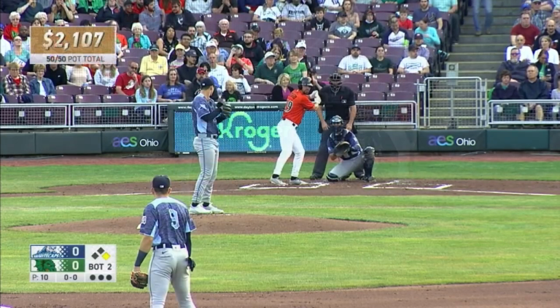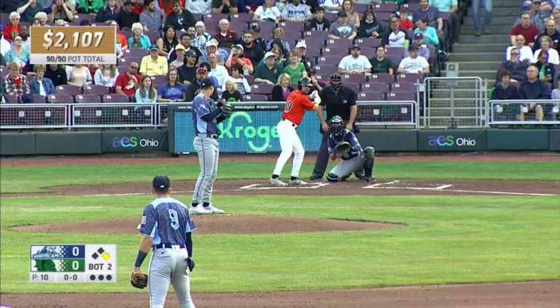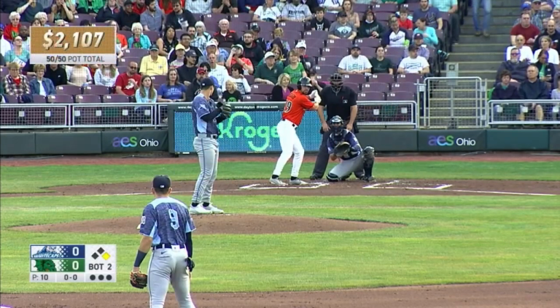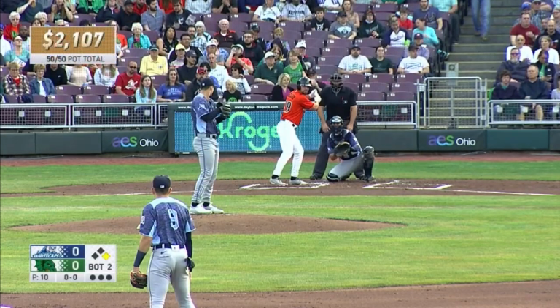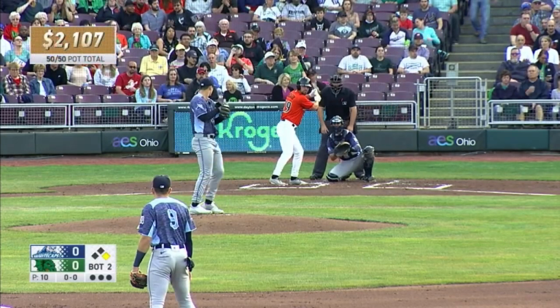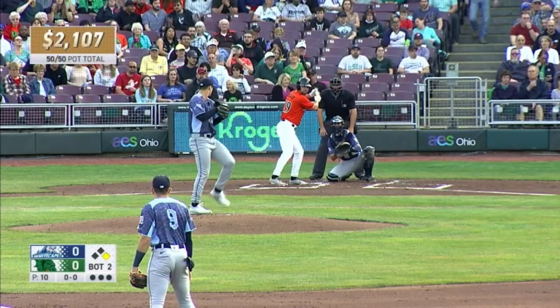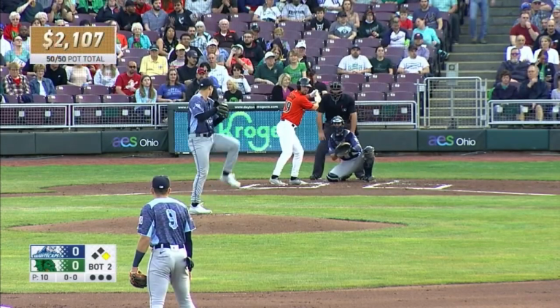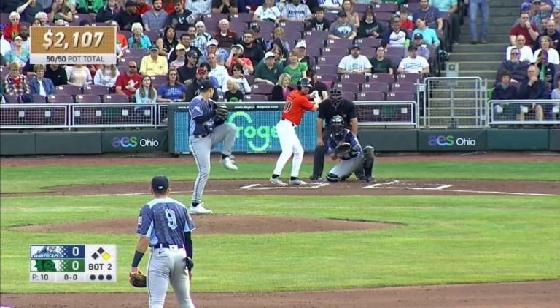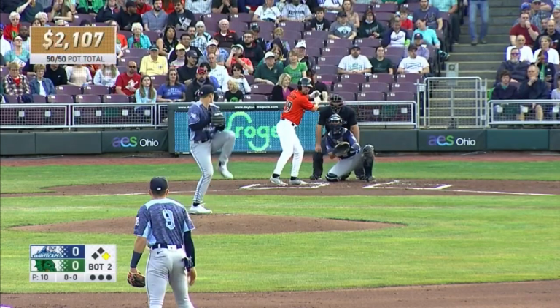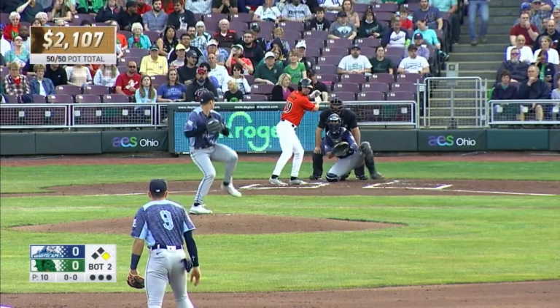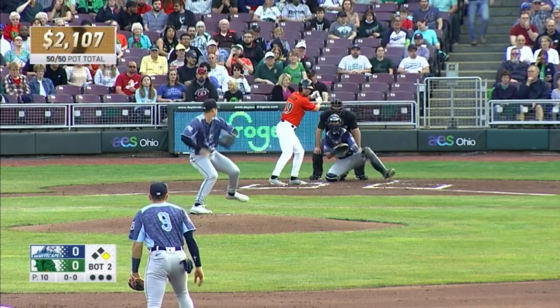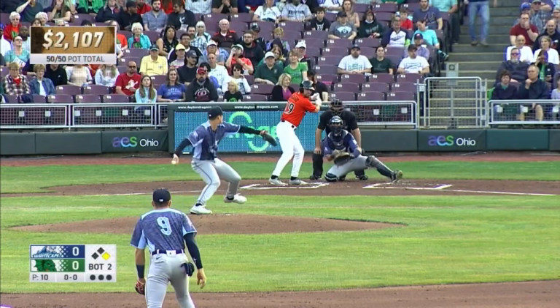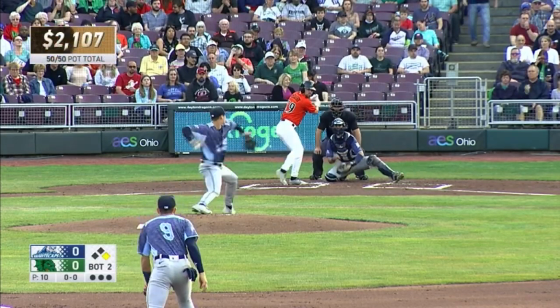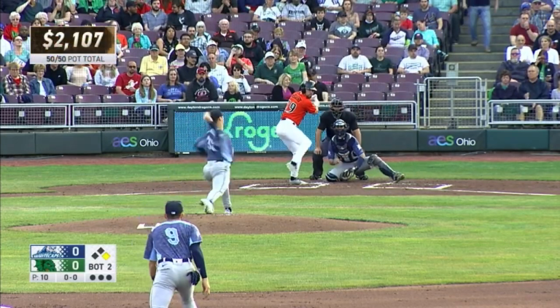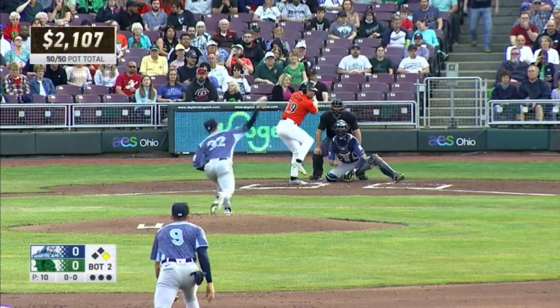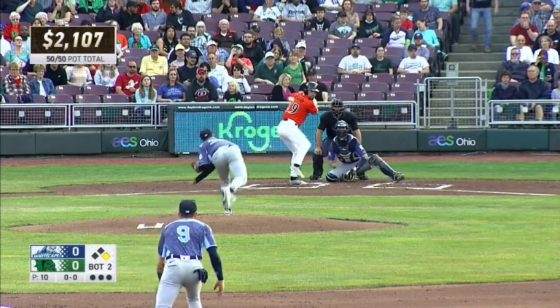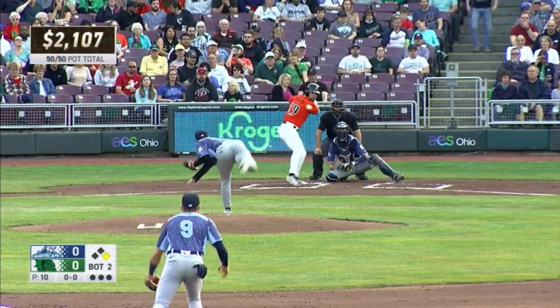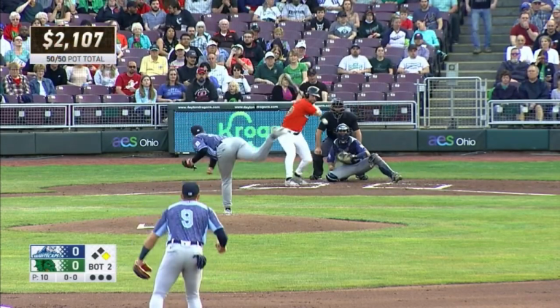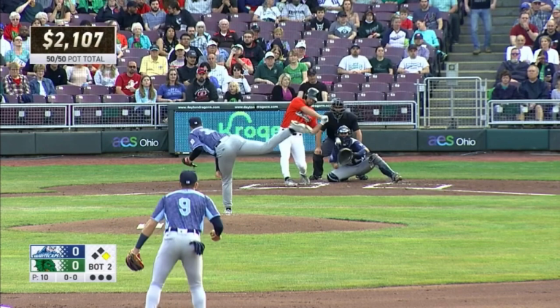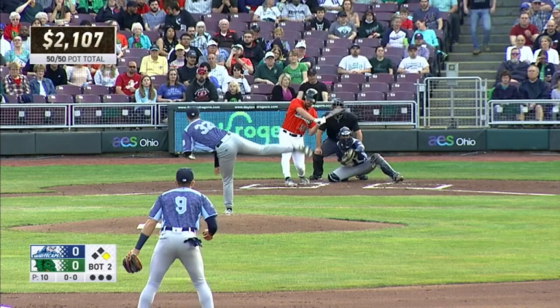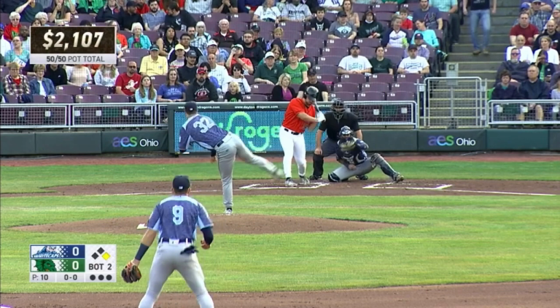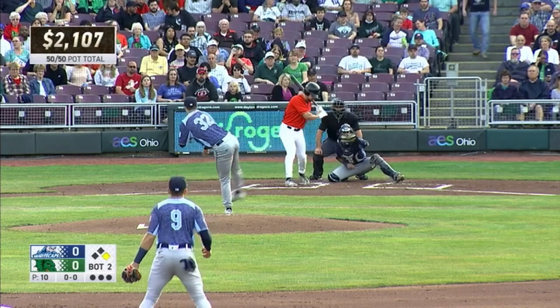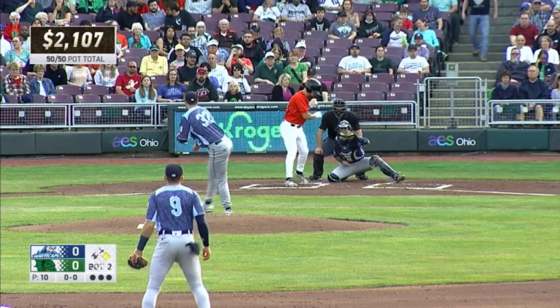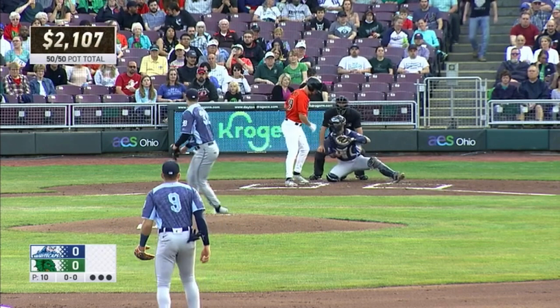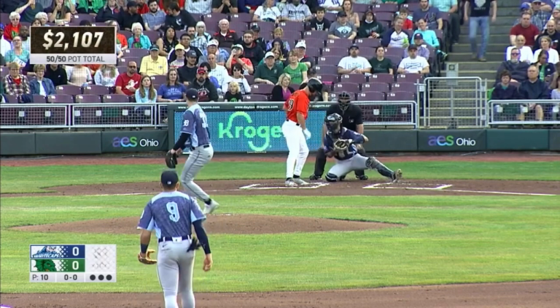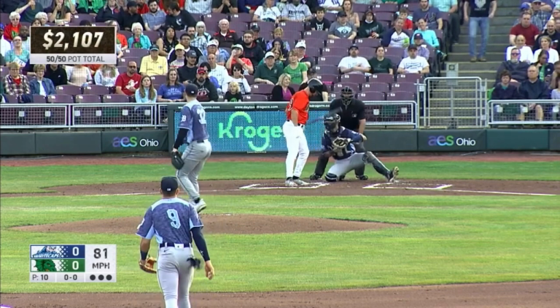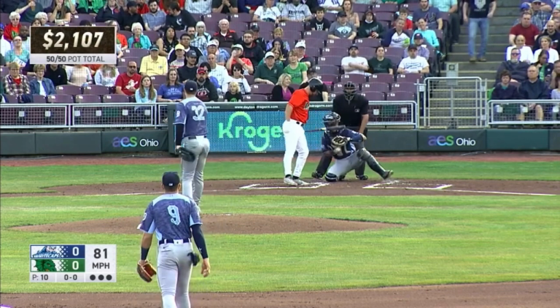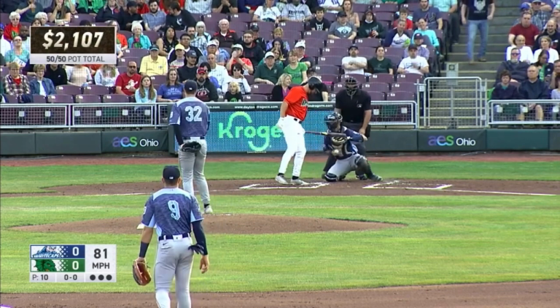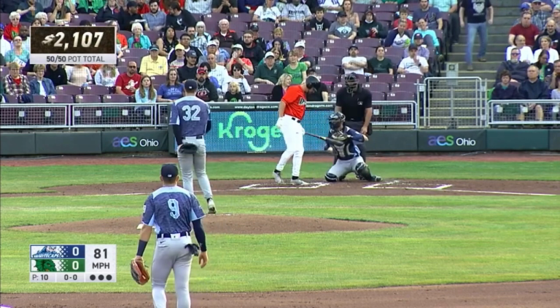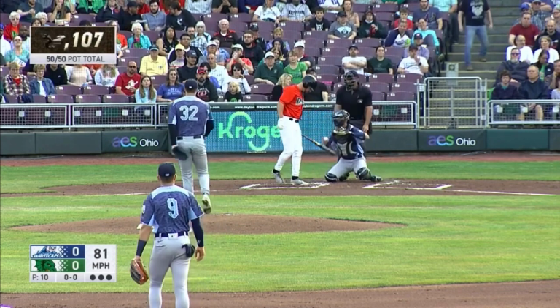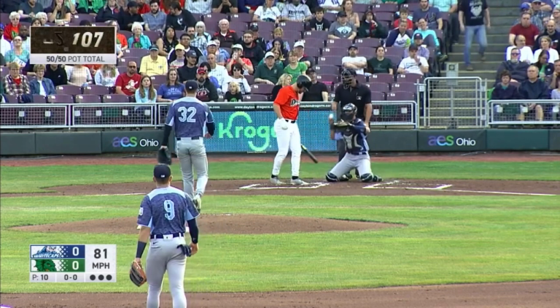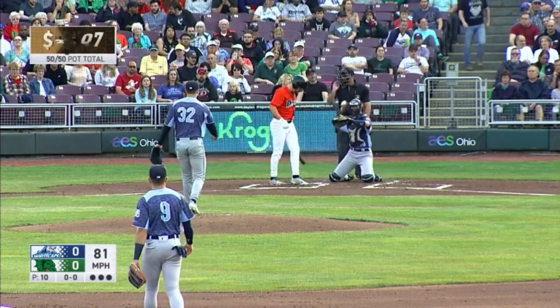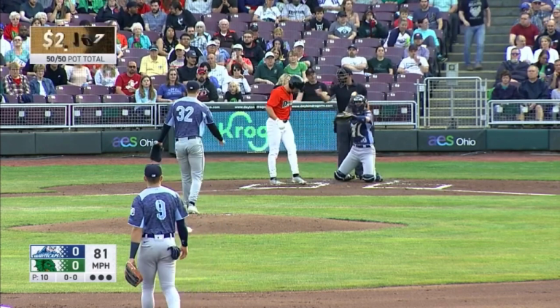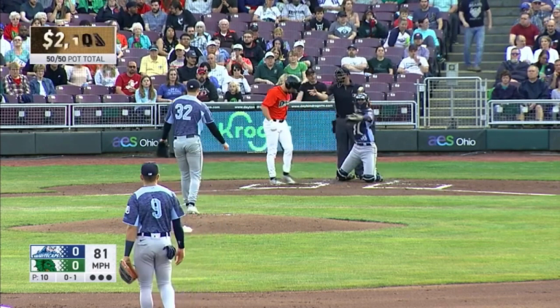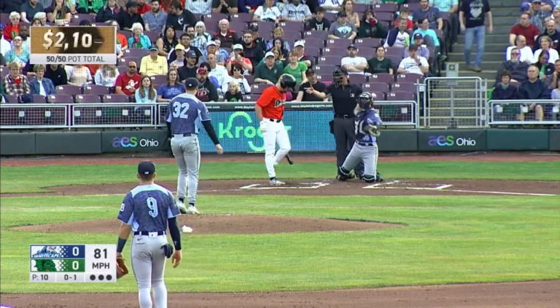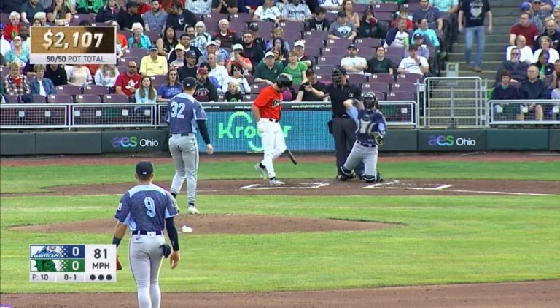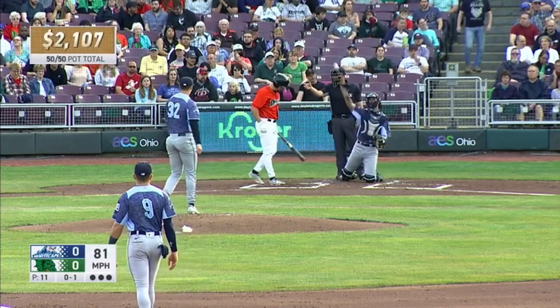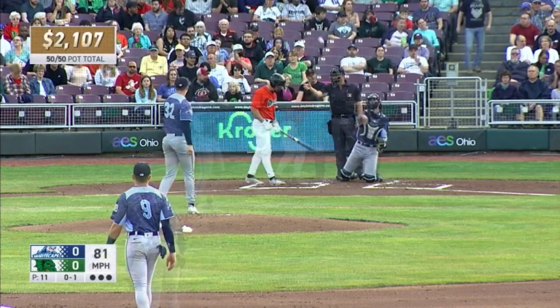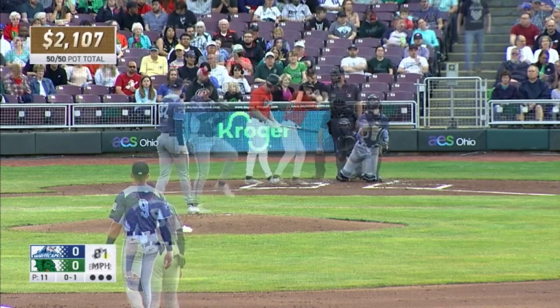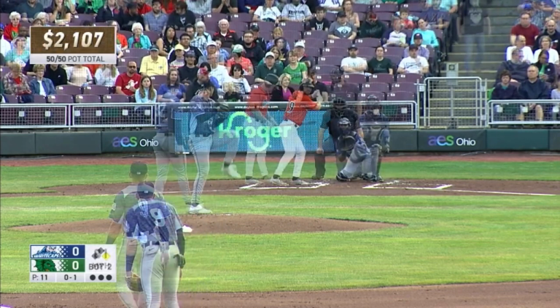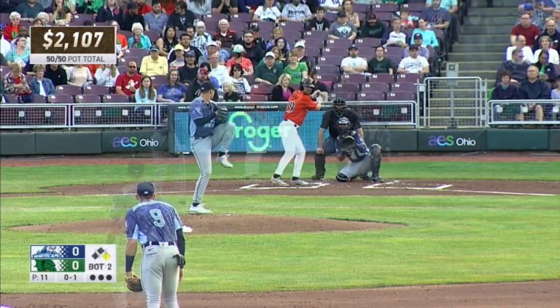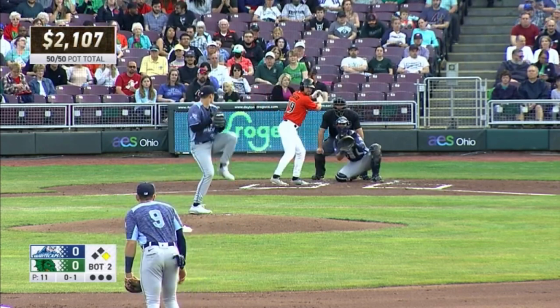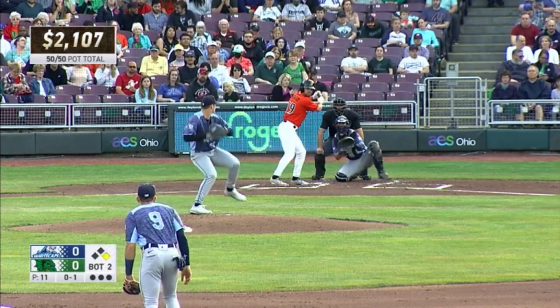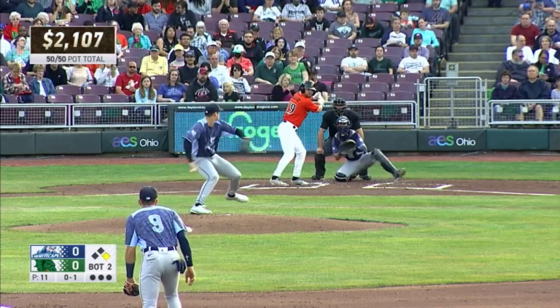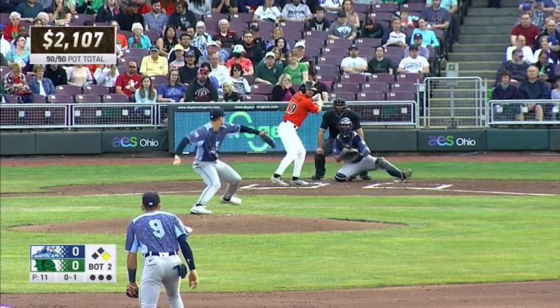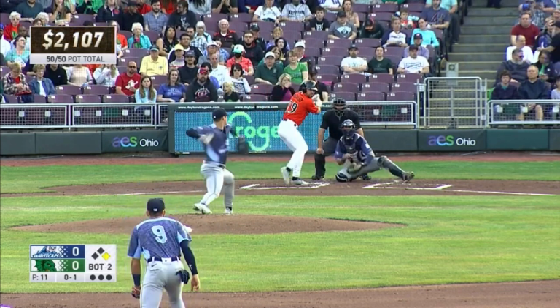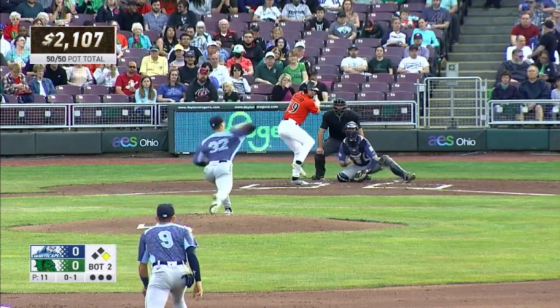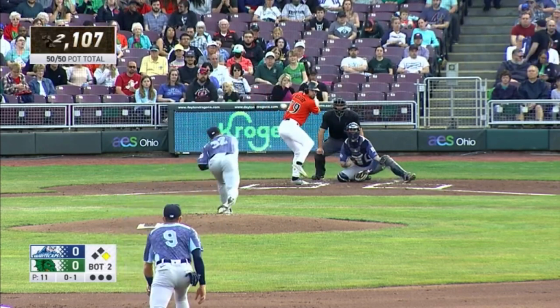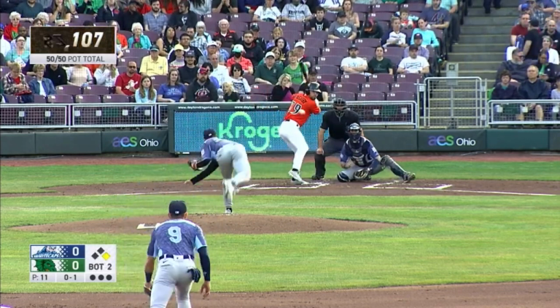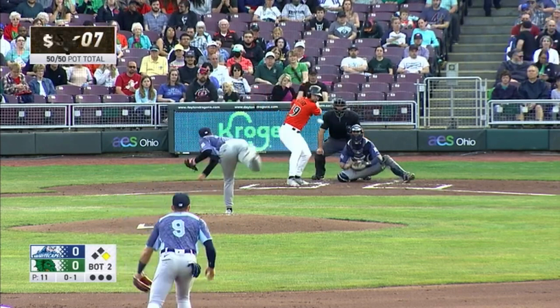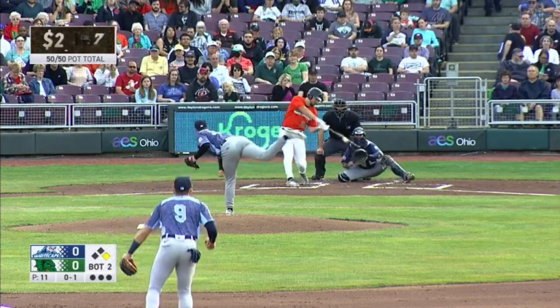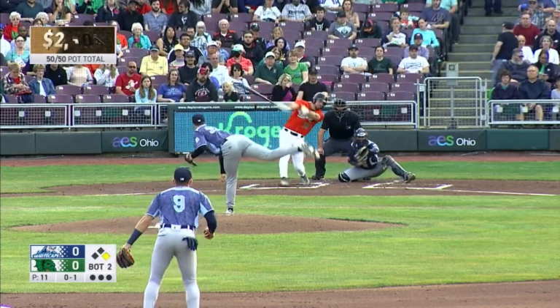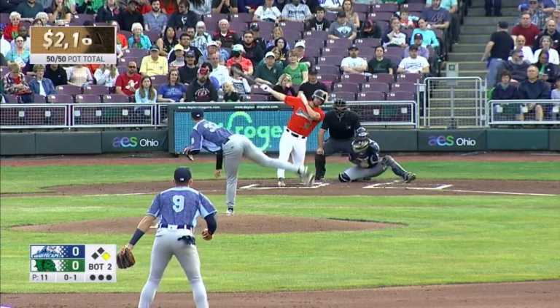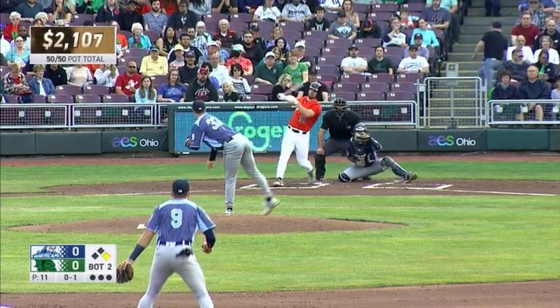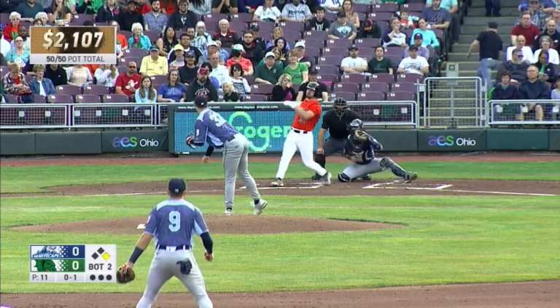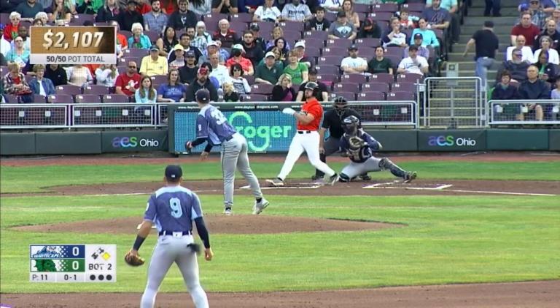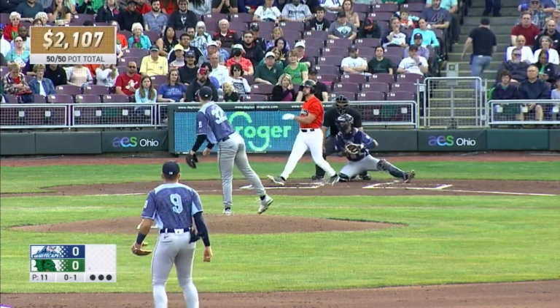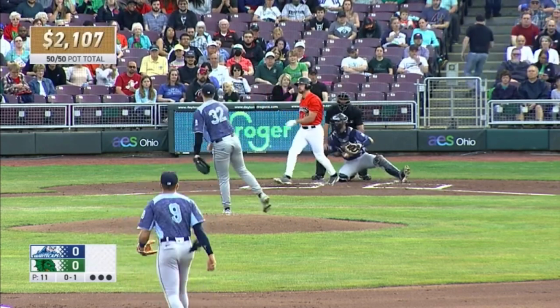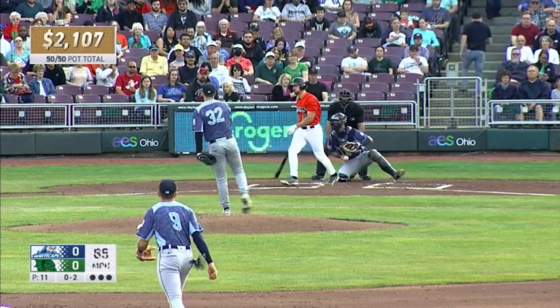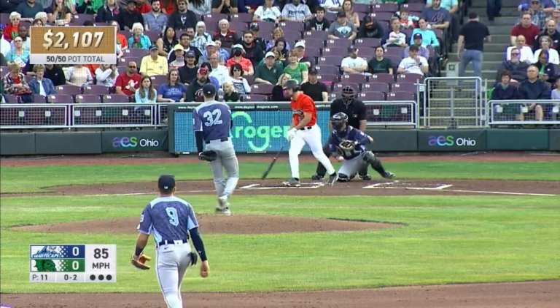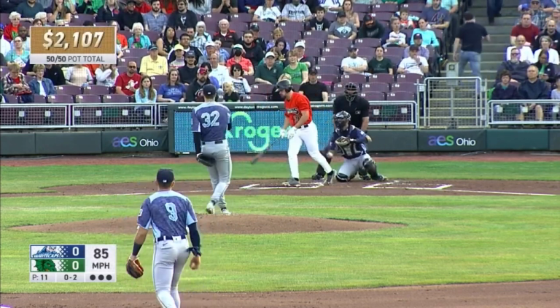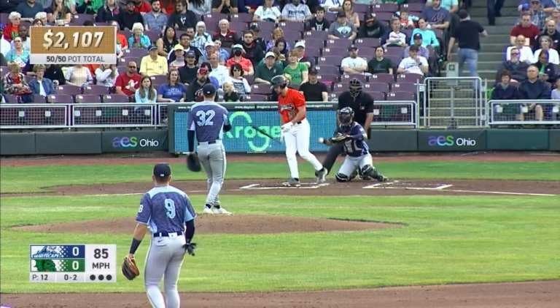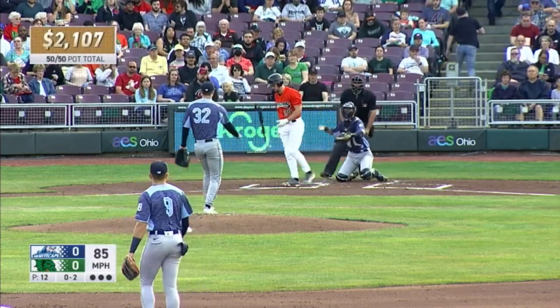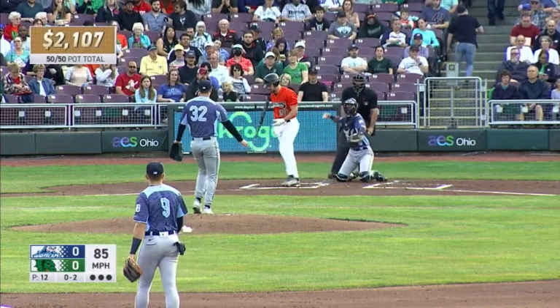Gary up there hitting 217, a team-leading three home runs and seven RBI. The 0-1, swing and a miss, strike two.